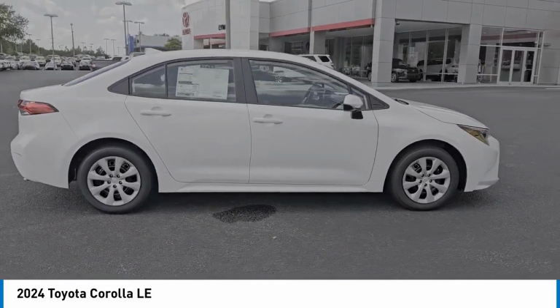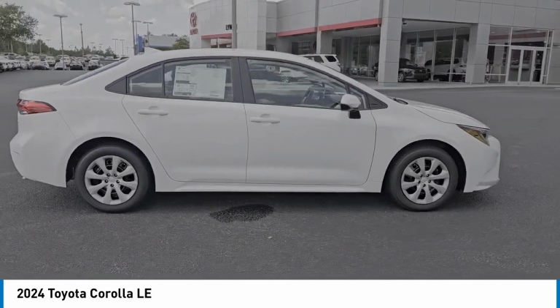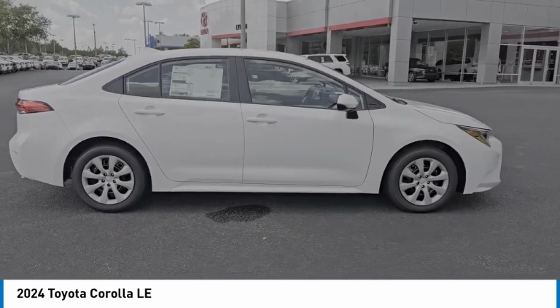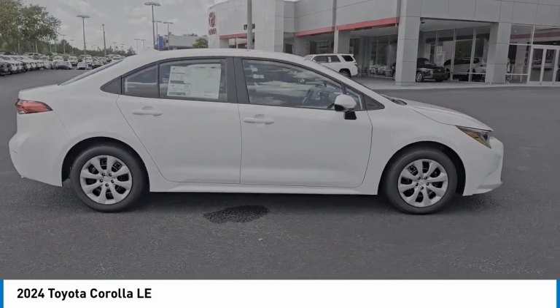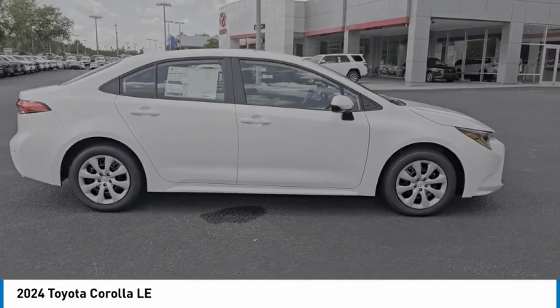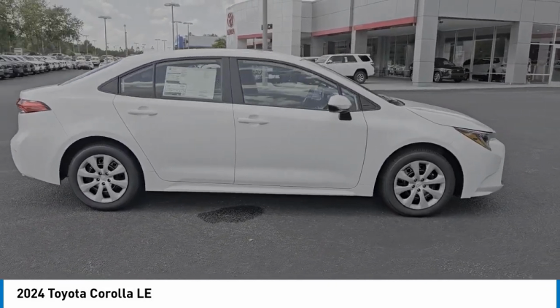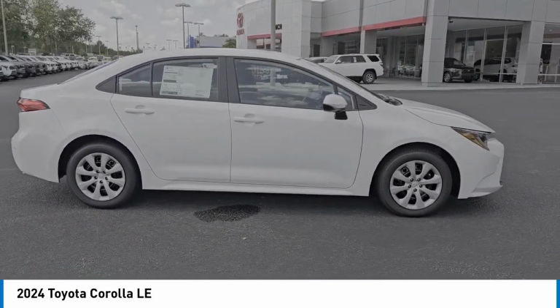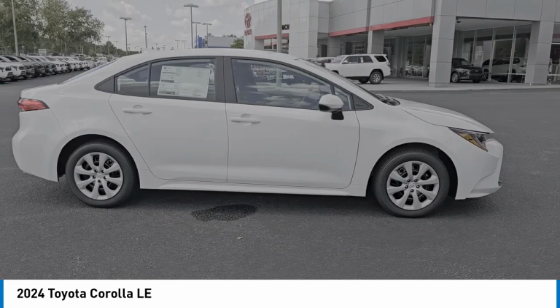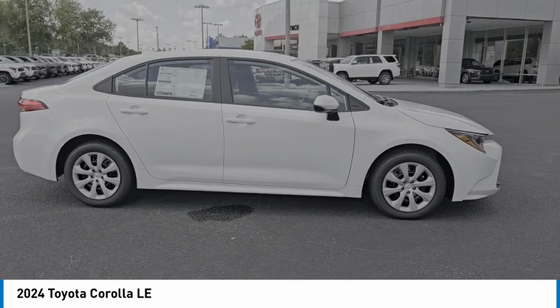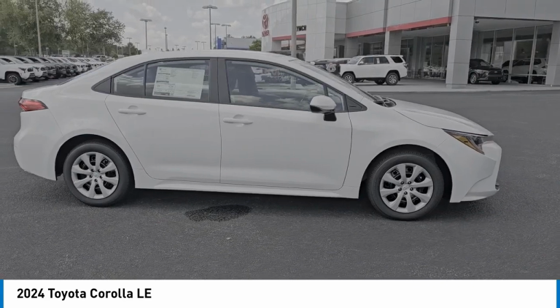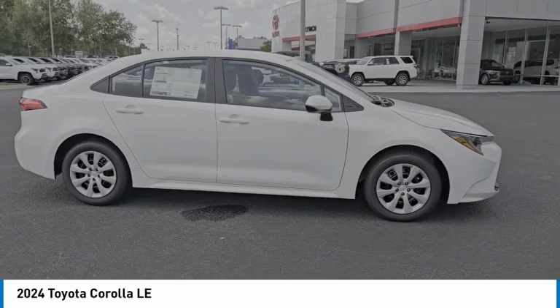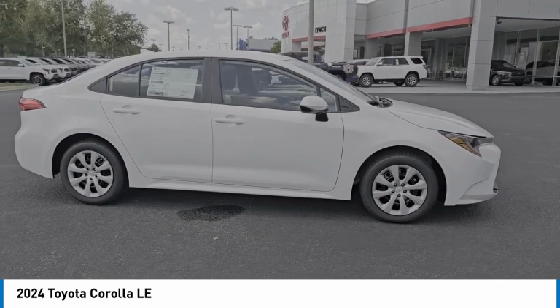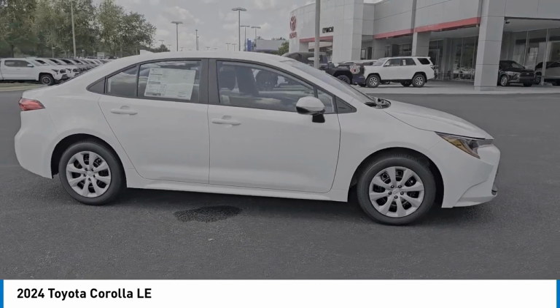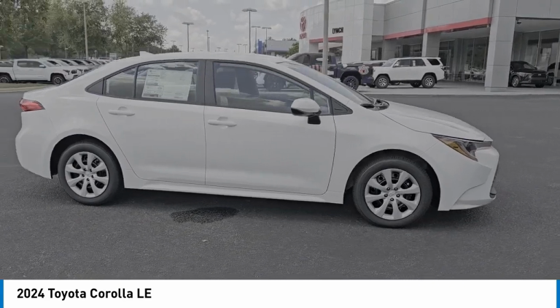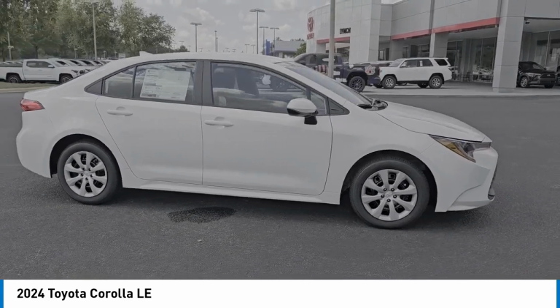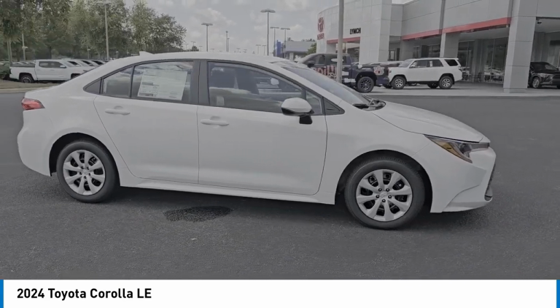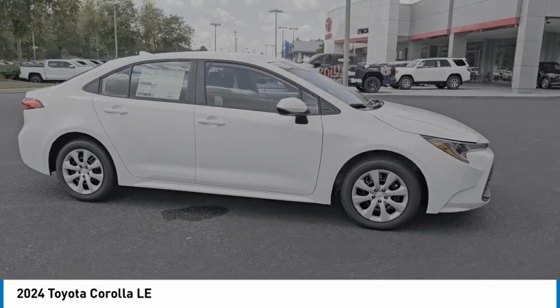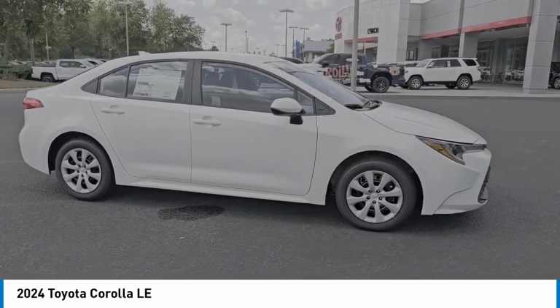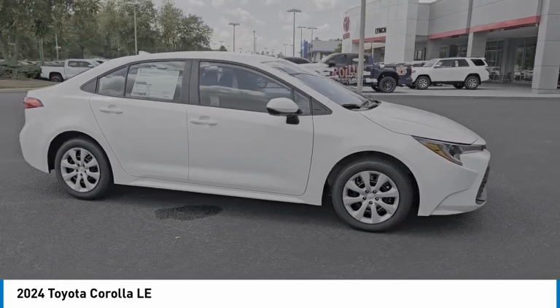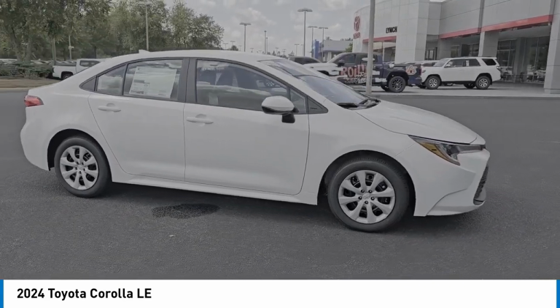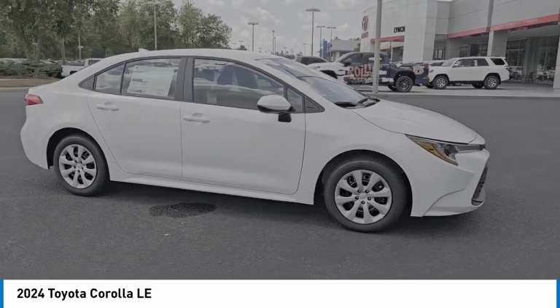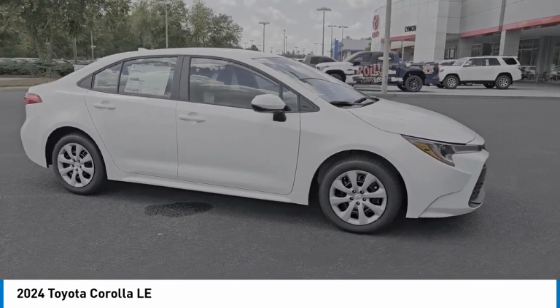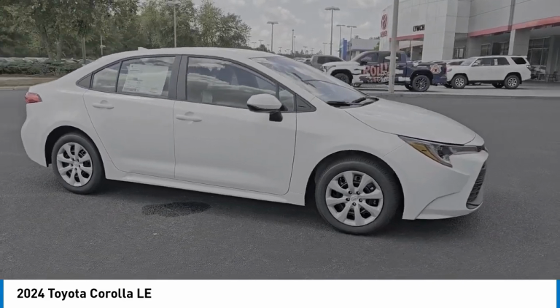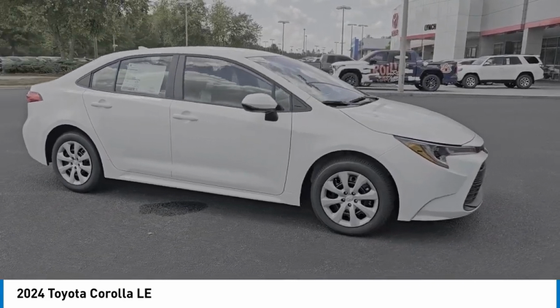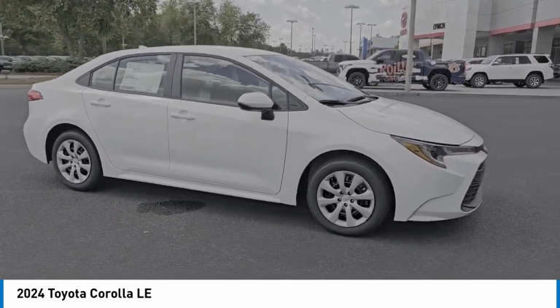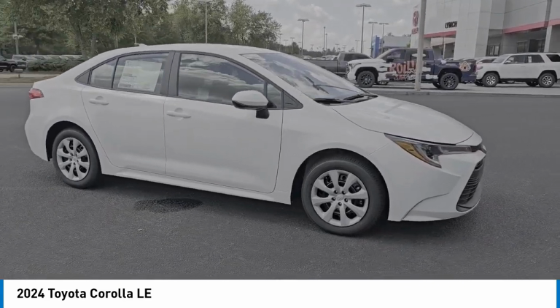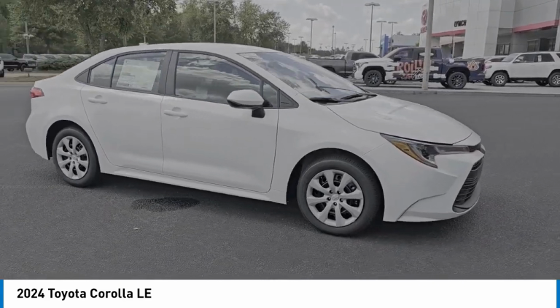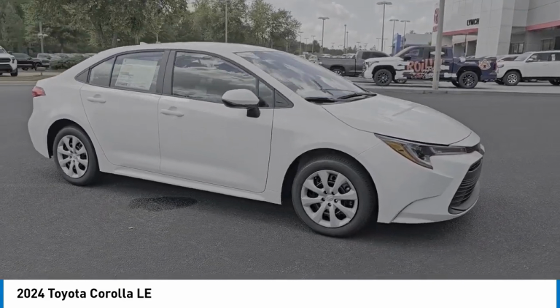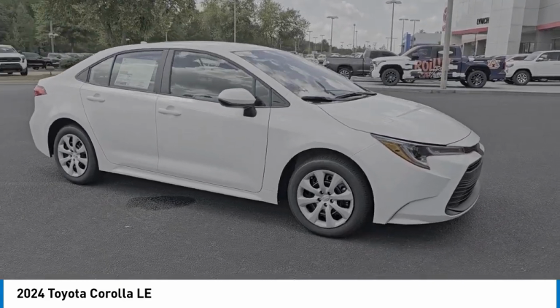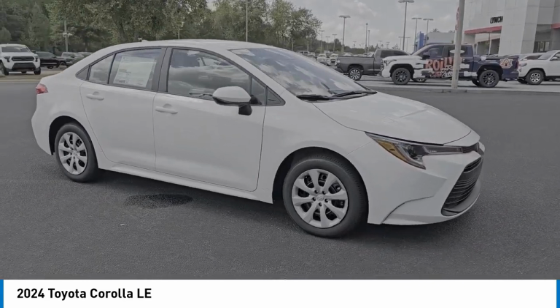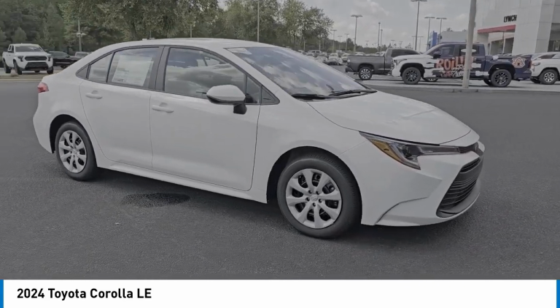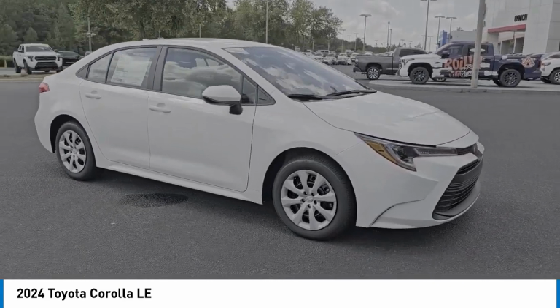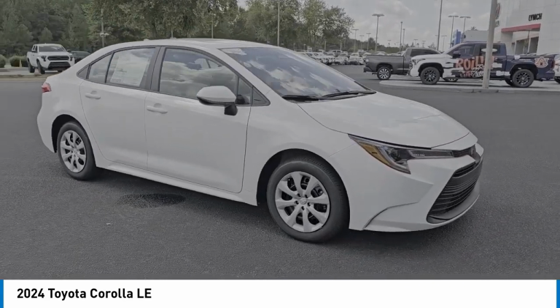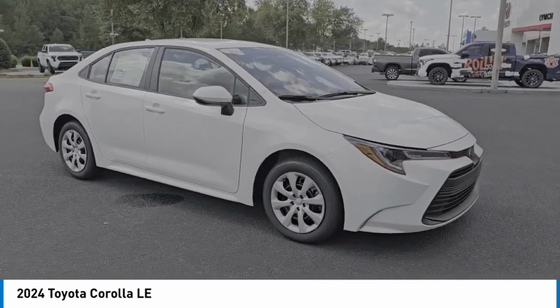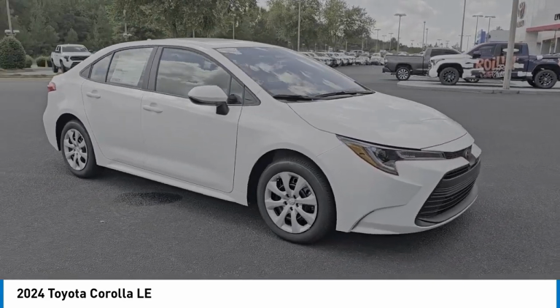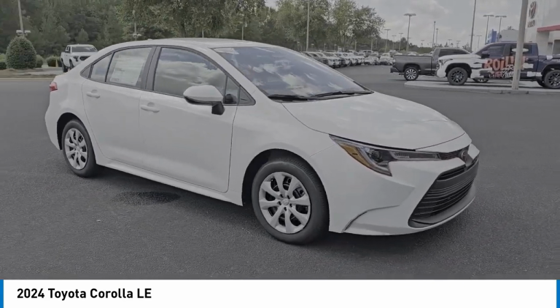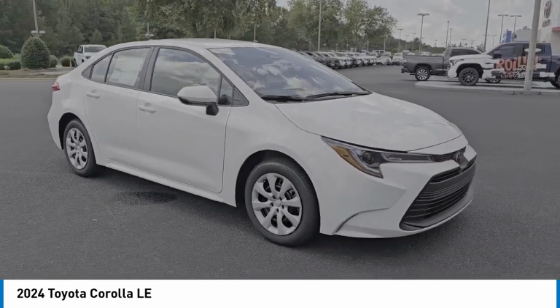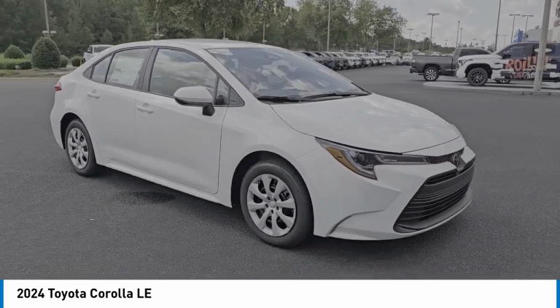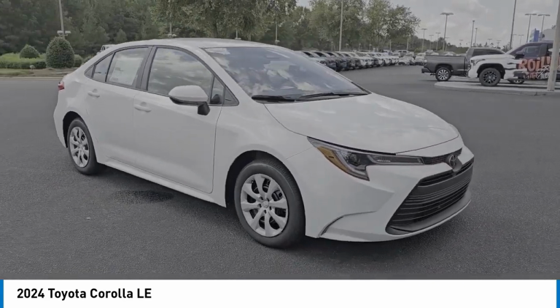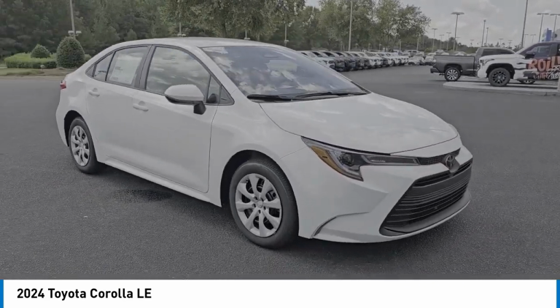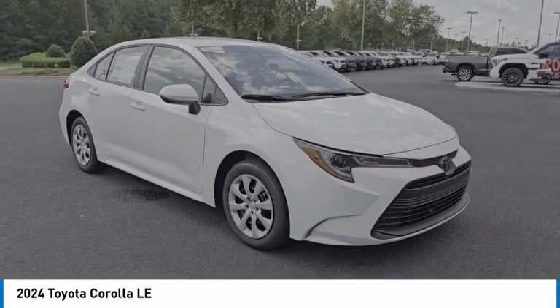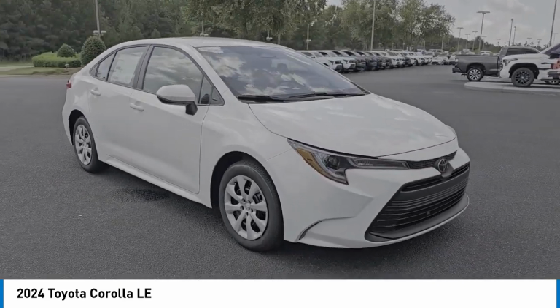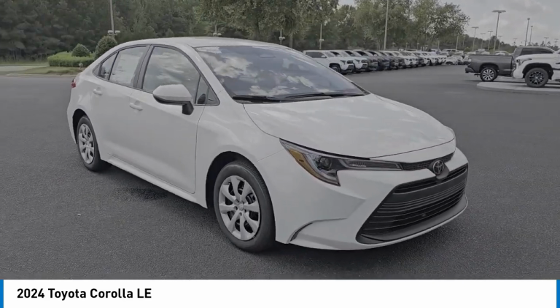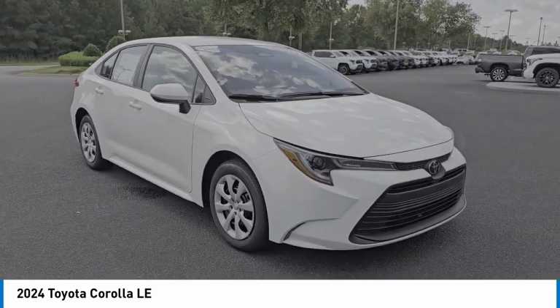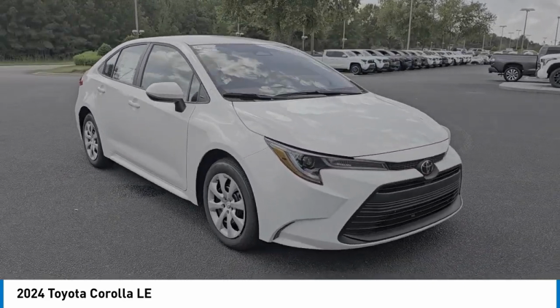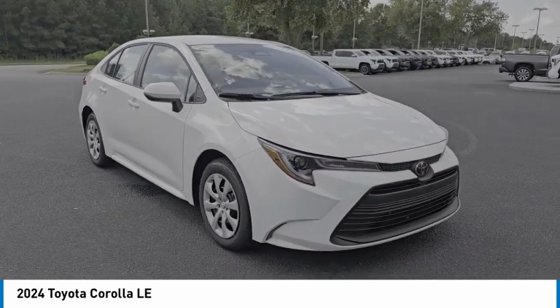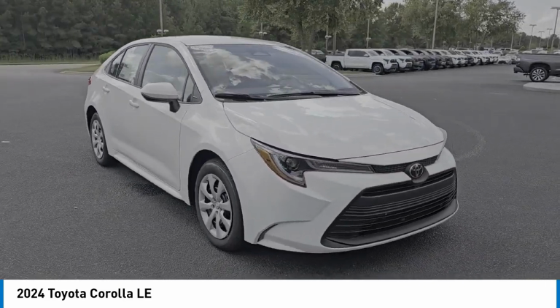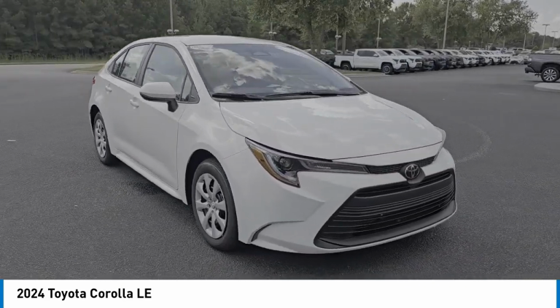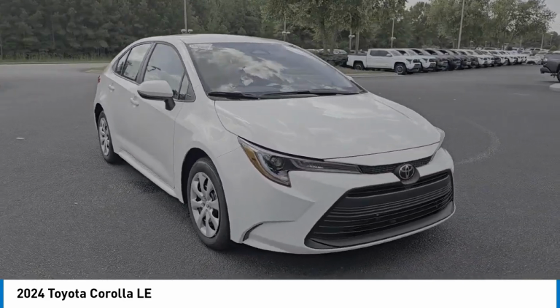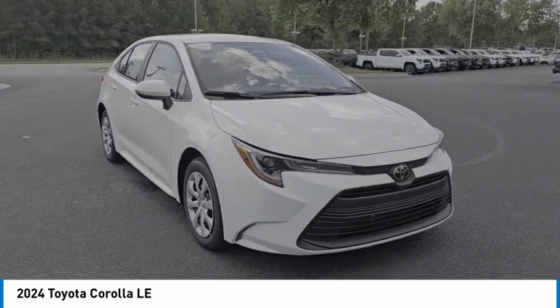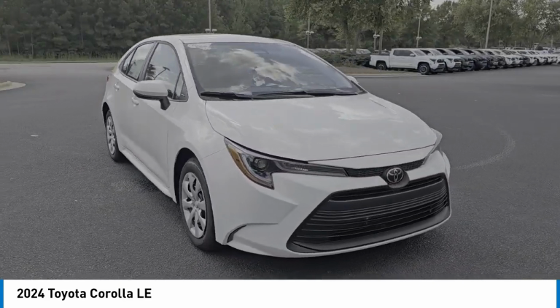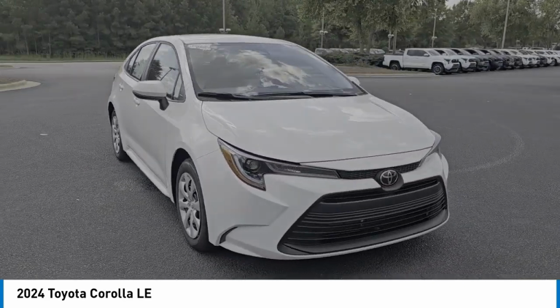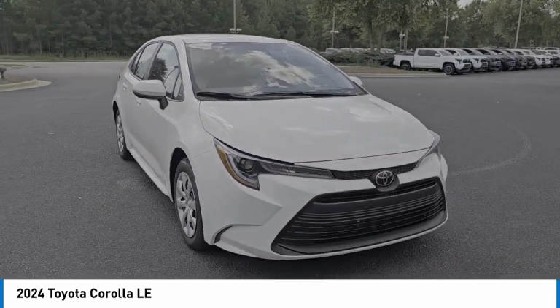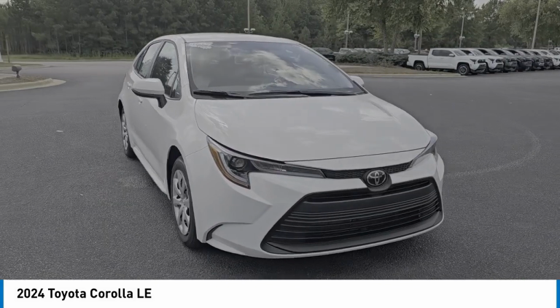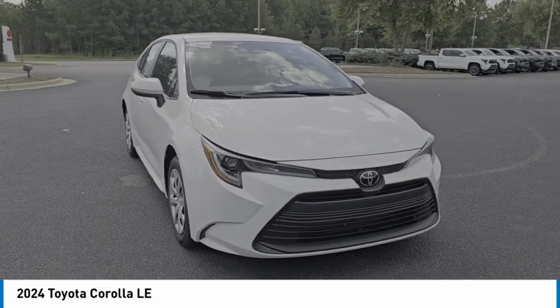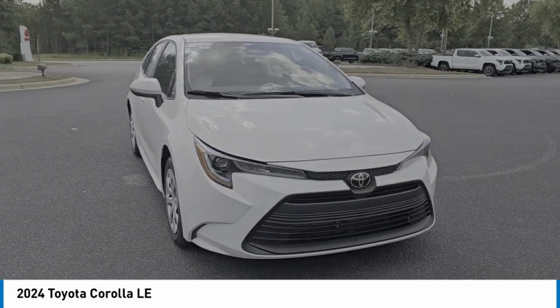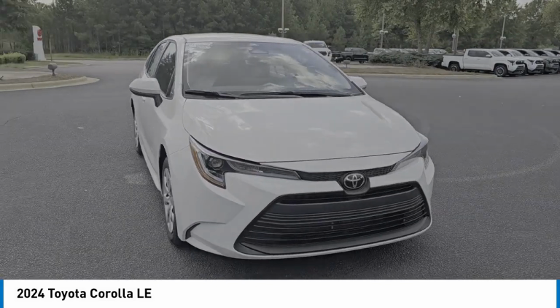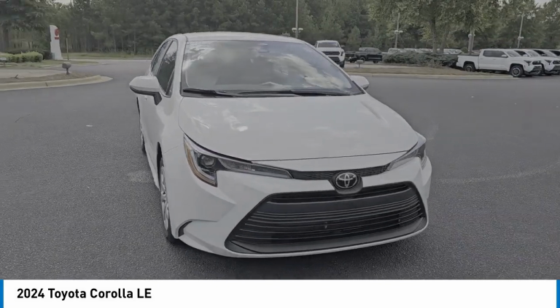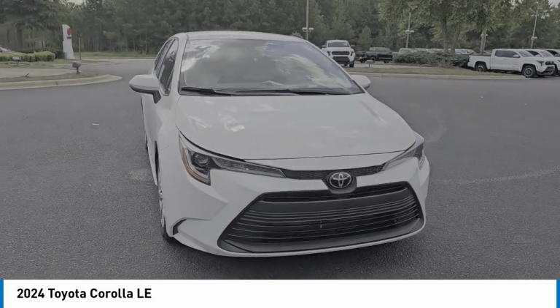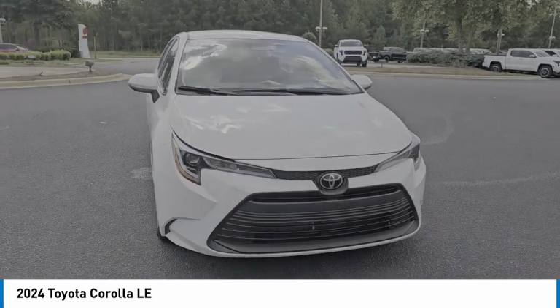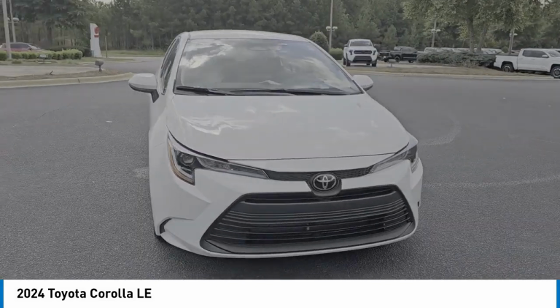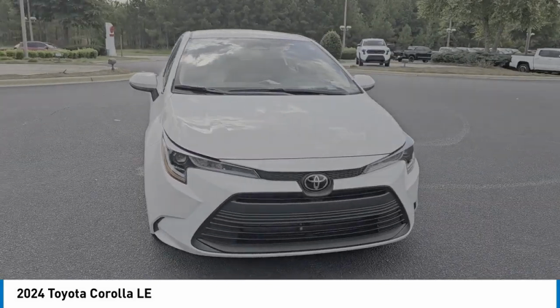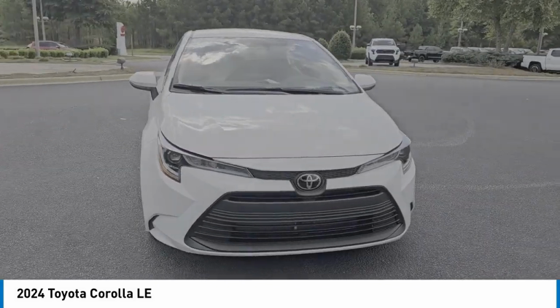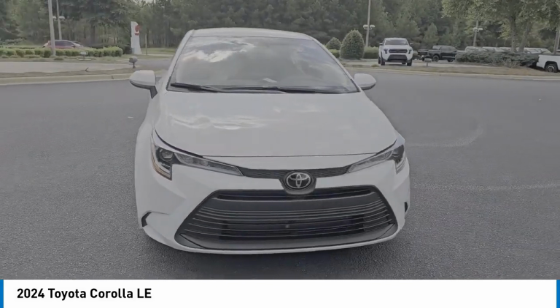Remote trunk release. This beauty is sure to make you the talk of the neighborhood, so call or drop in for a test drive today.